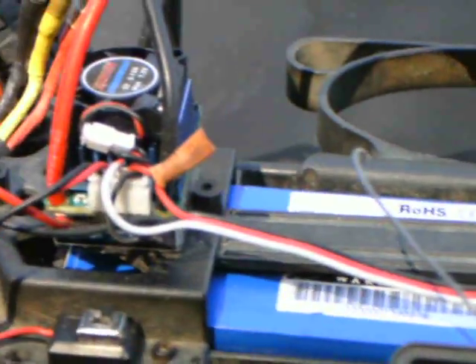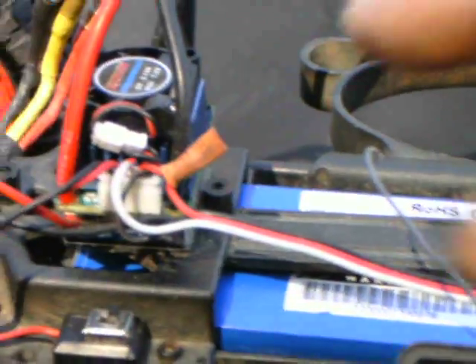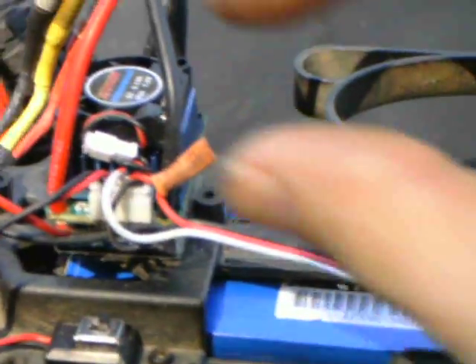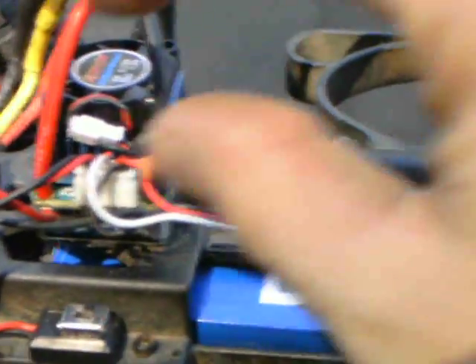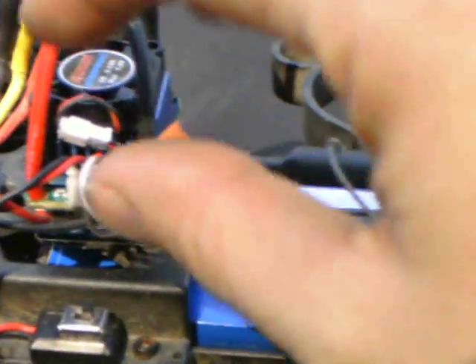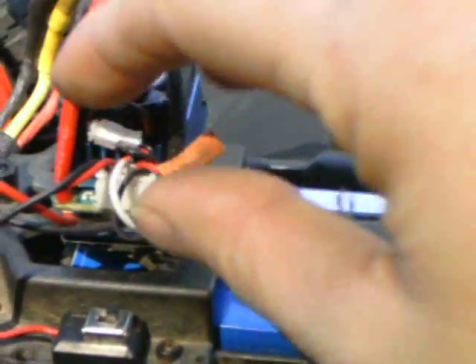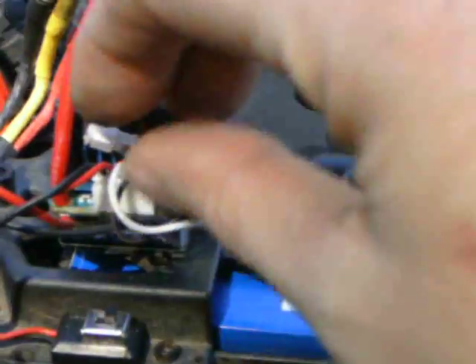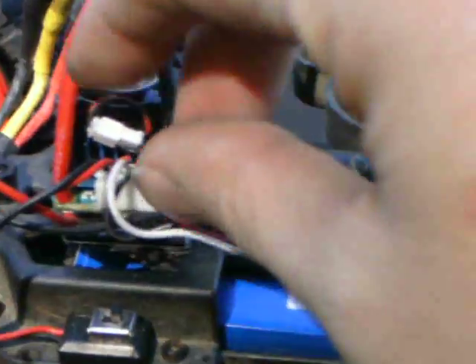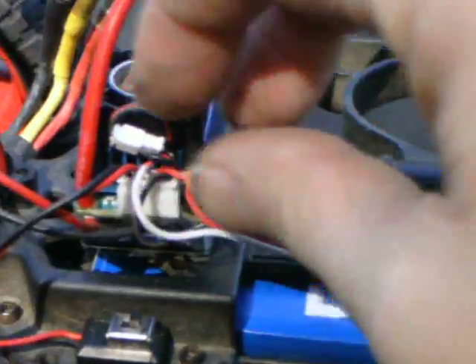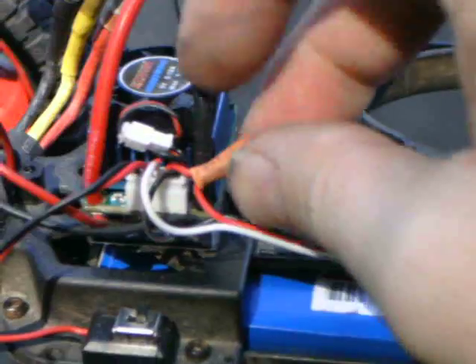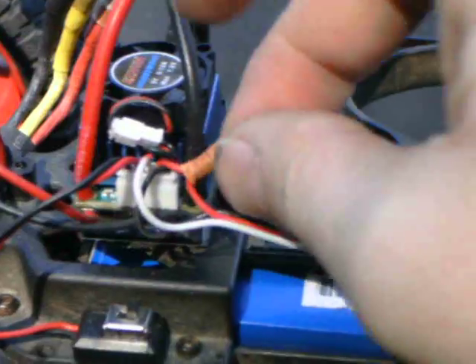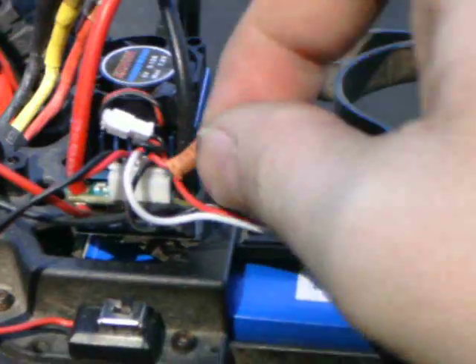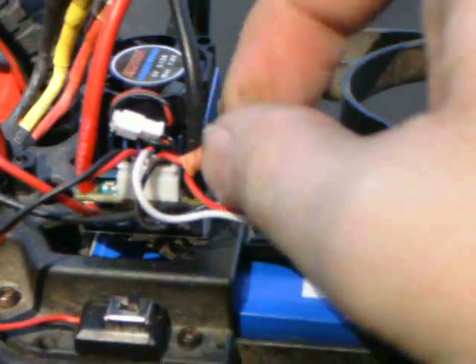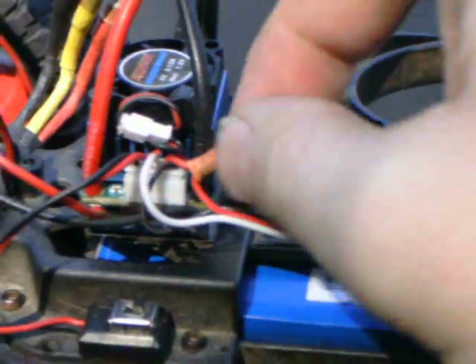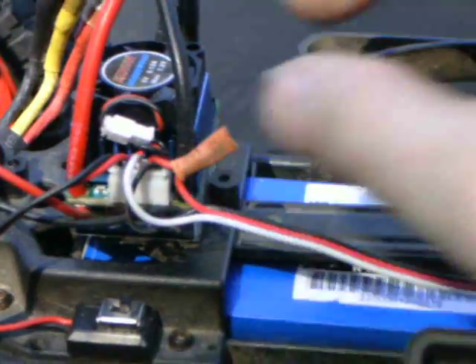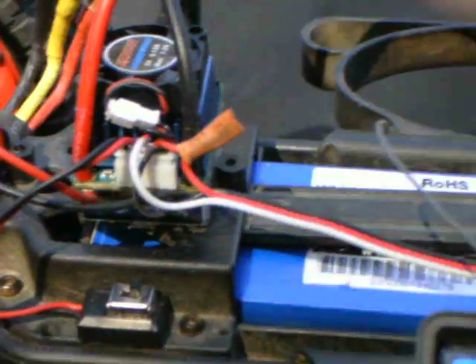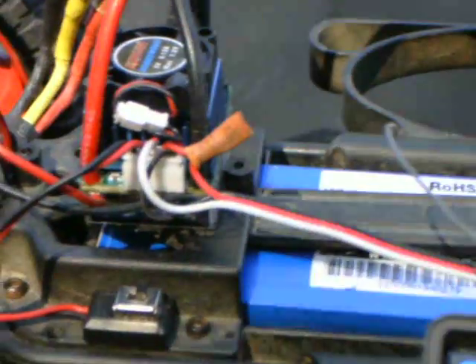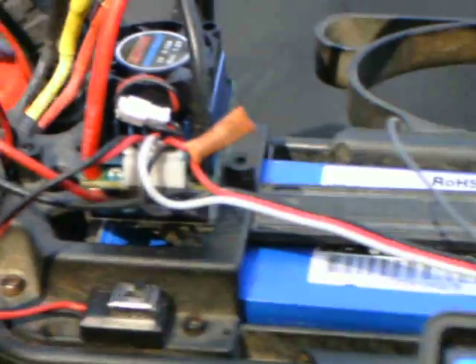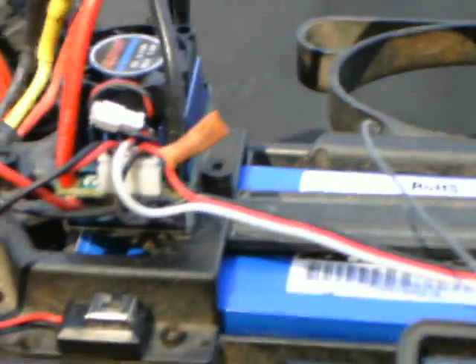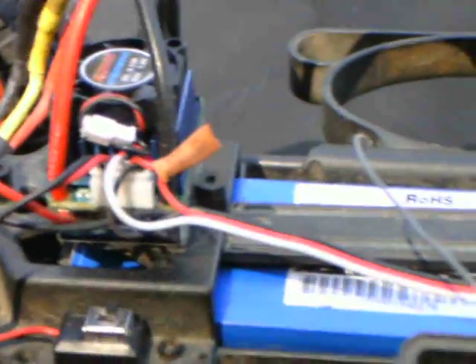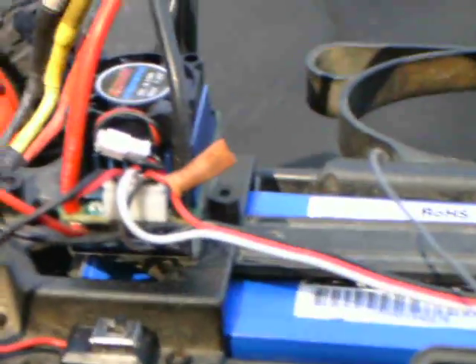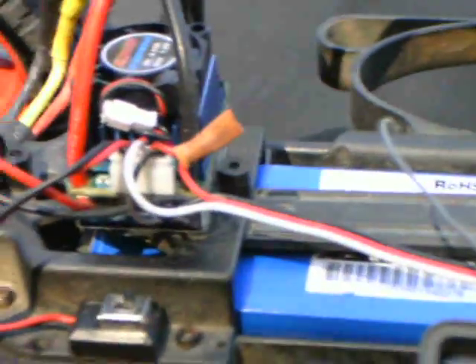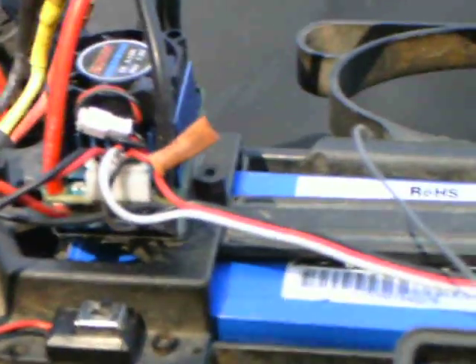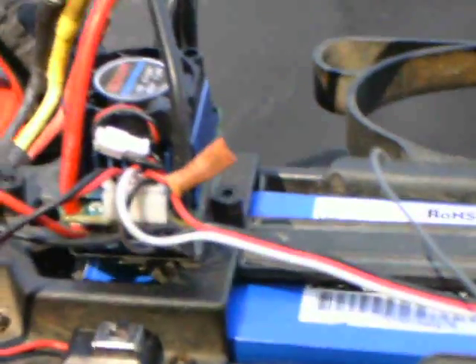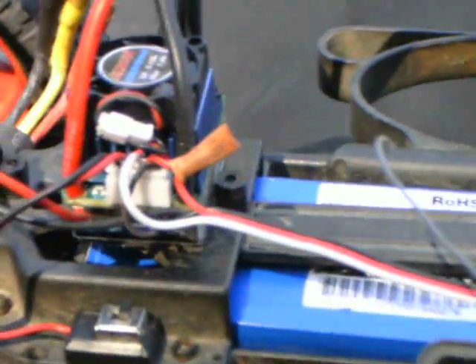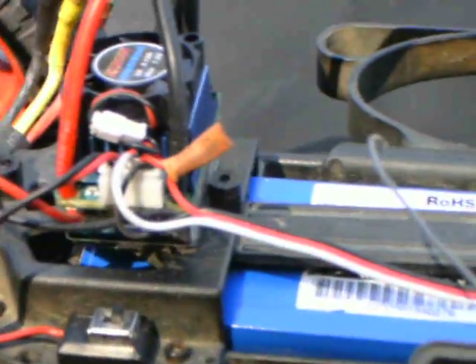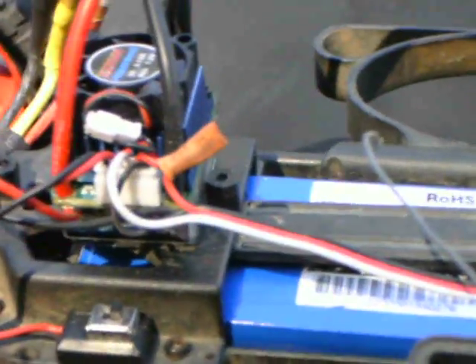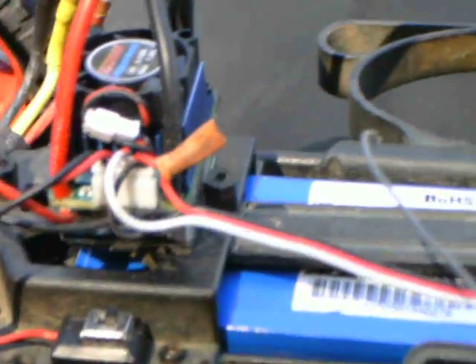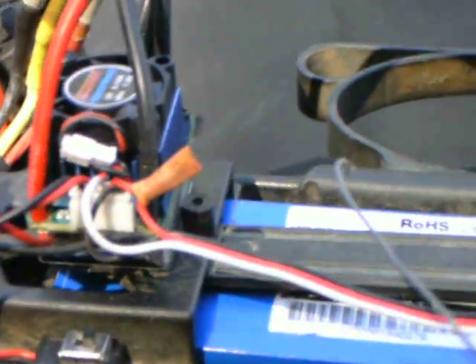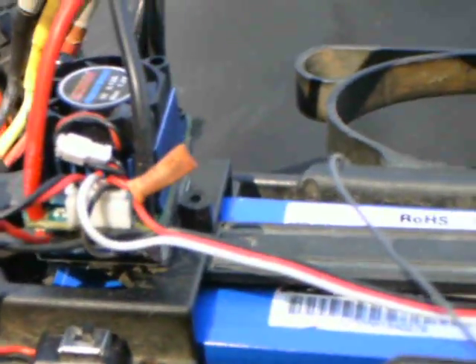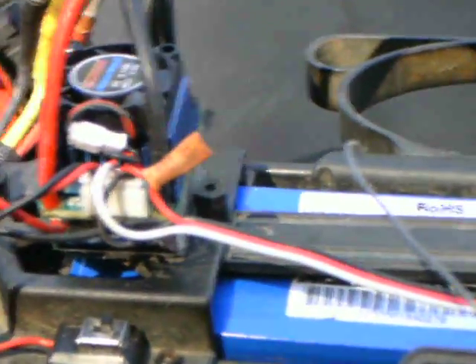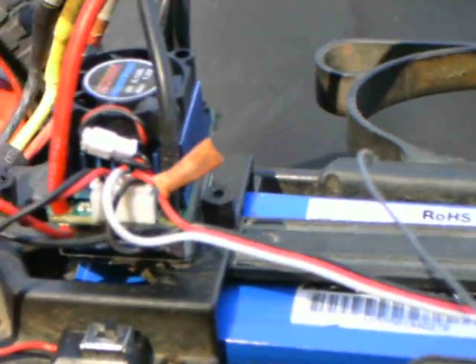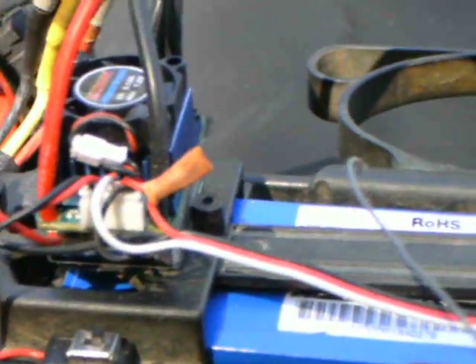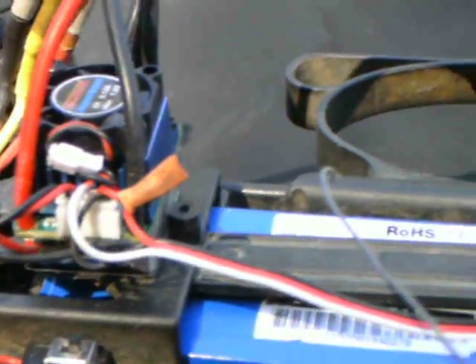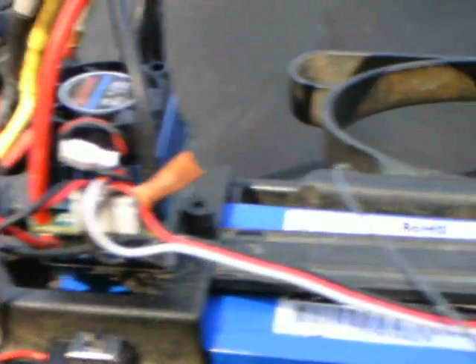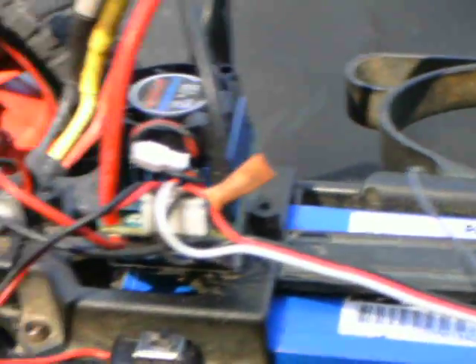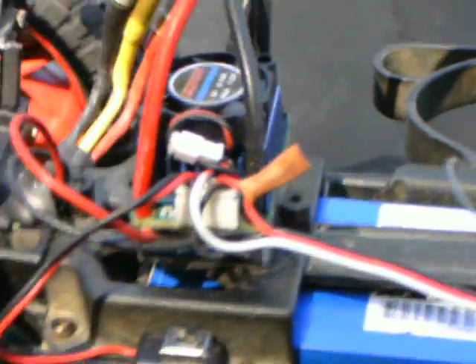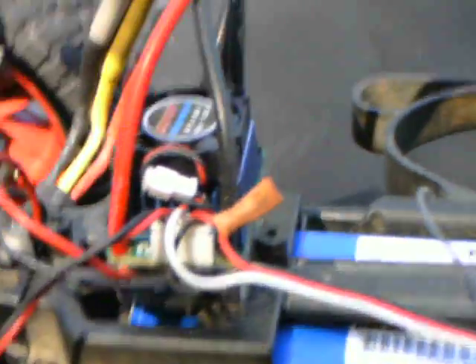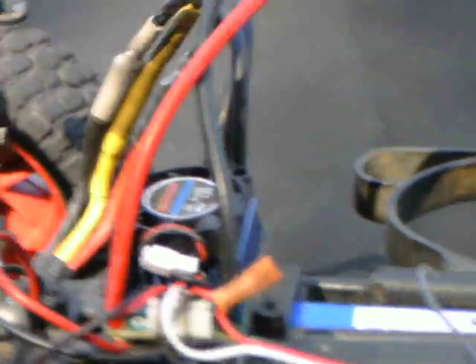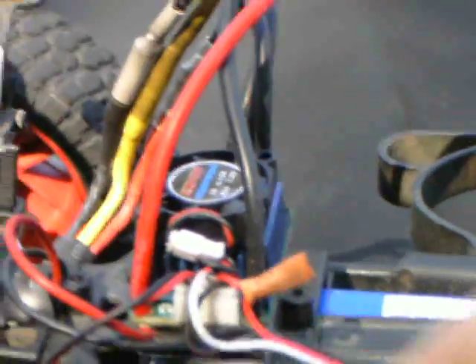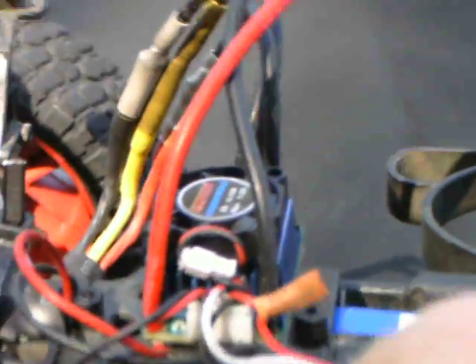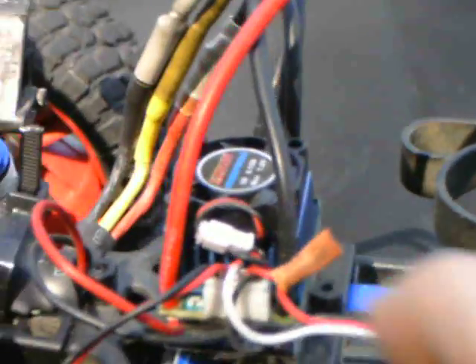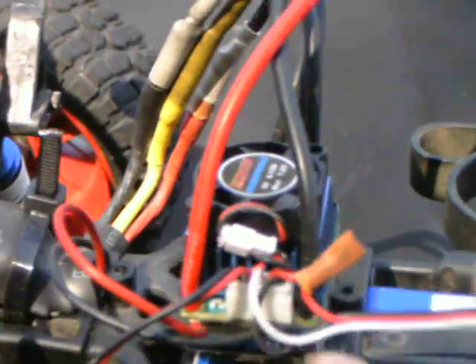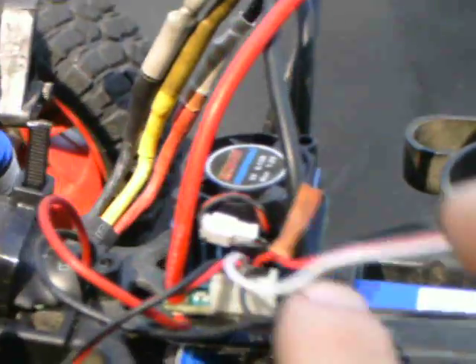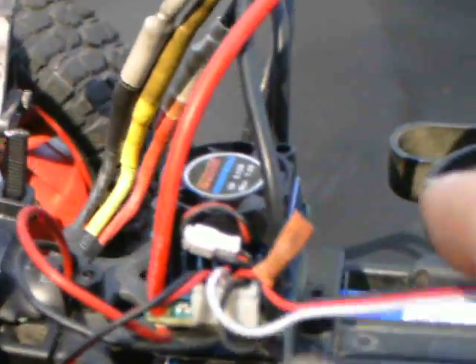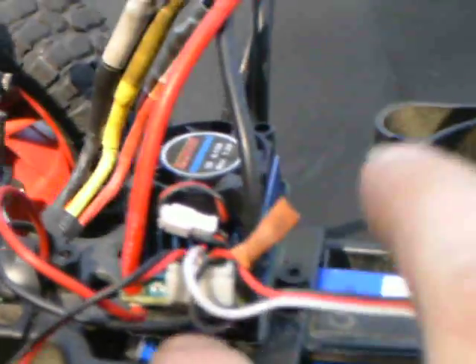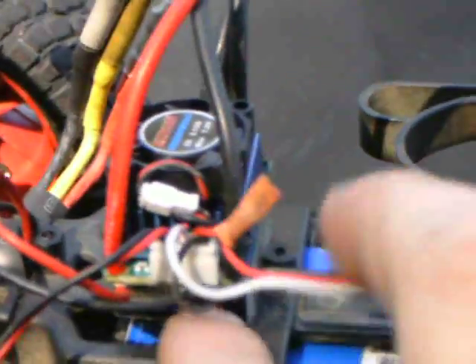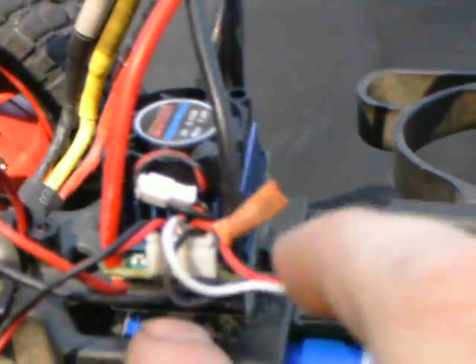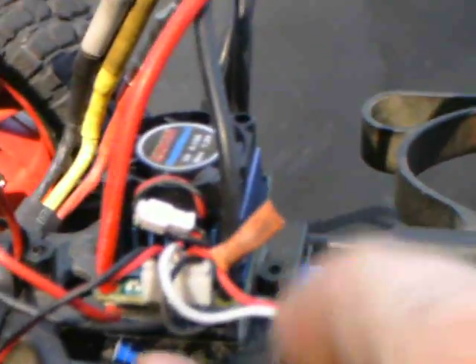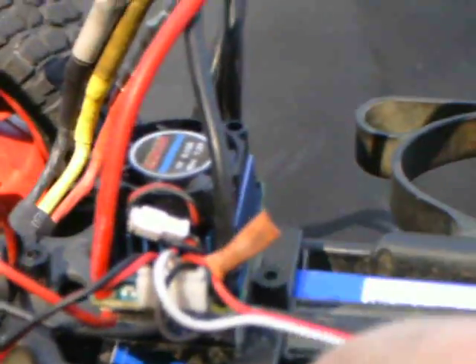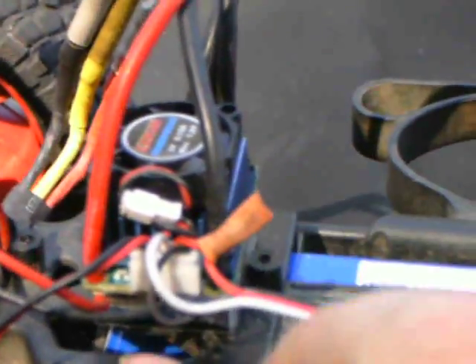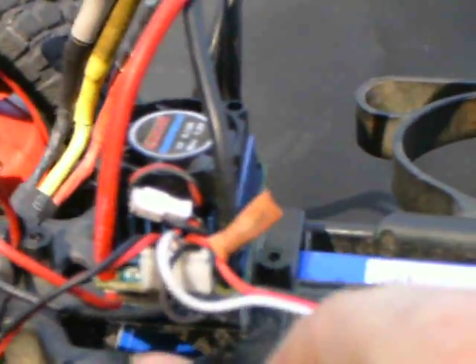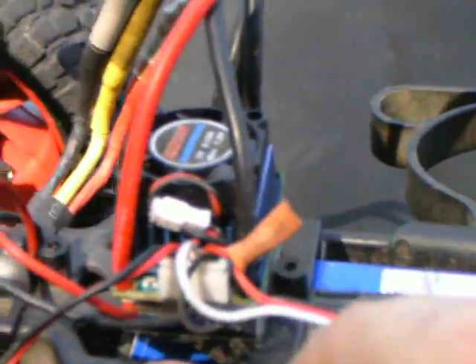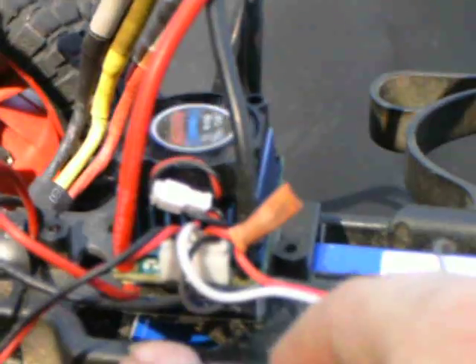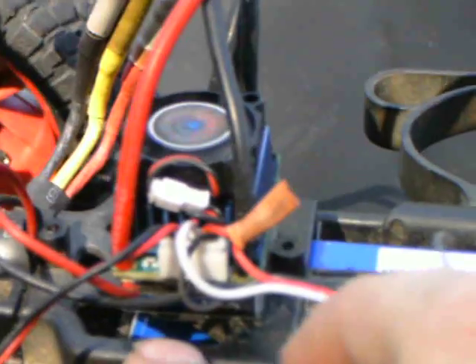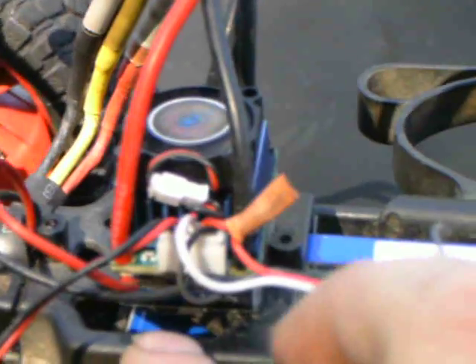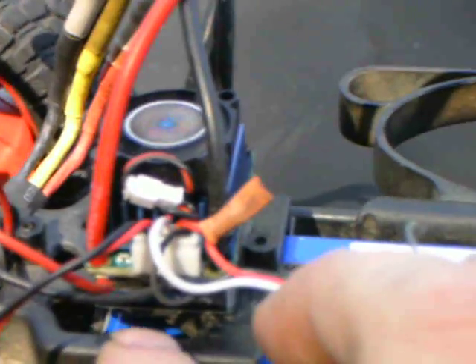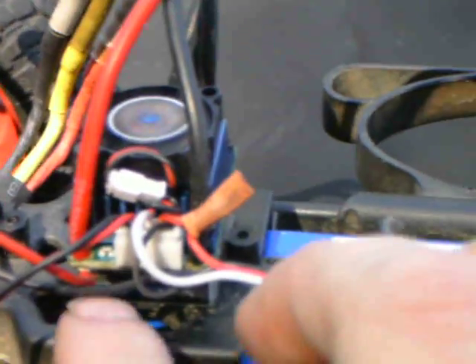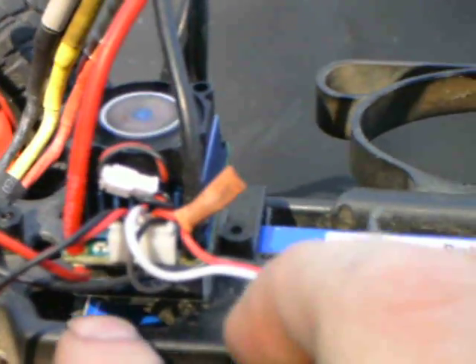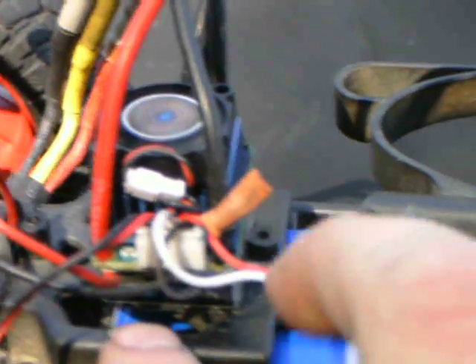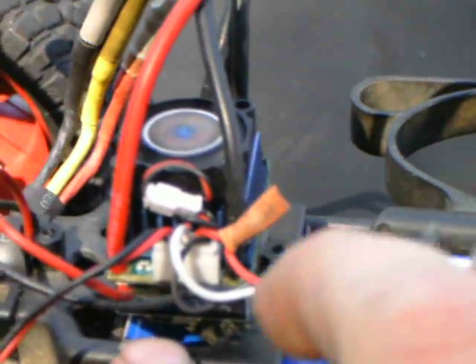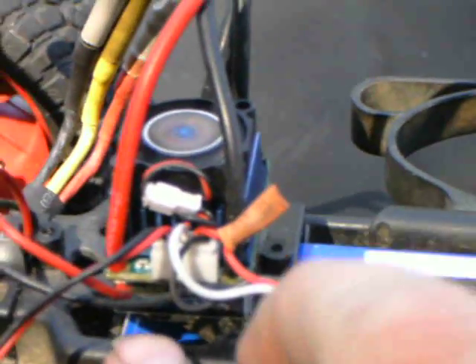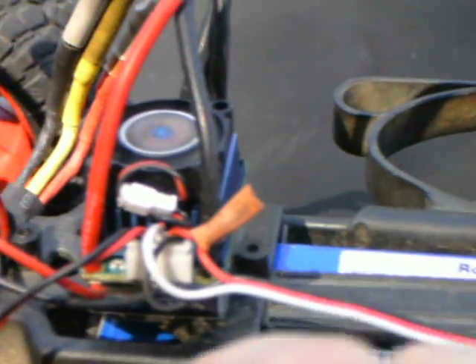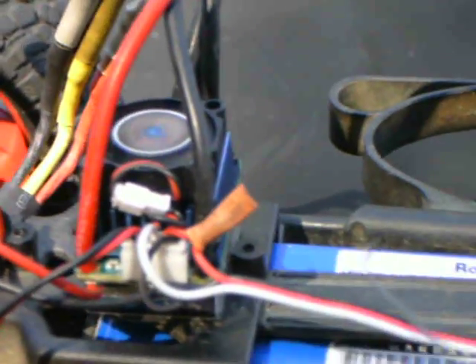Soldered it, put a little bit of shrink wrap on it, and it seems to work pretty fine. Just to give you guys a view of how it works.